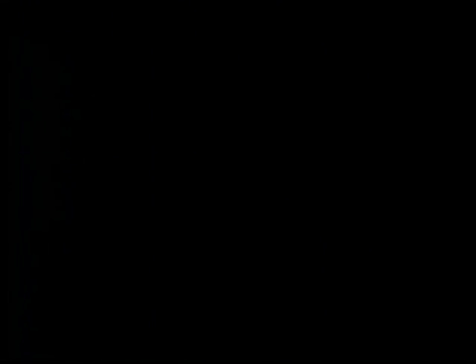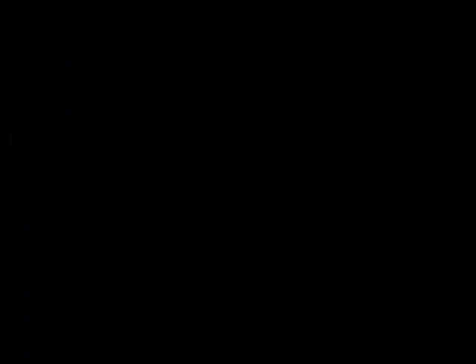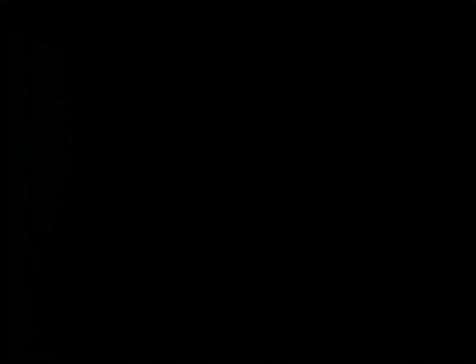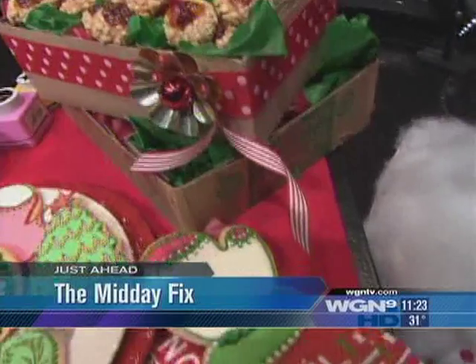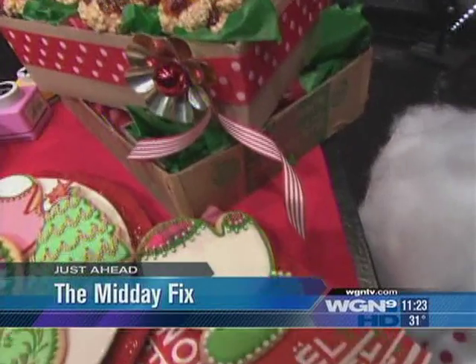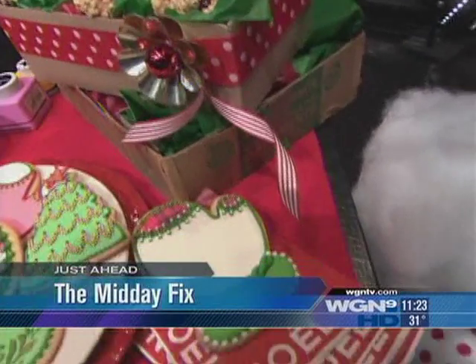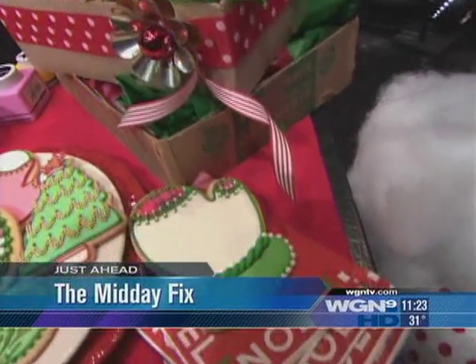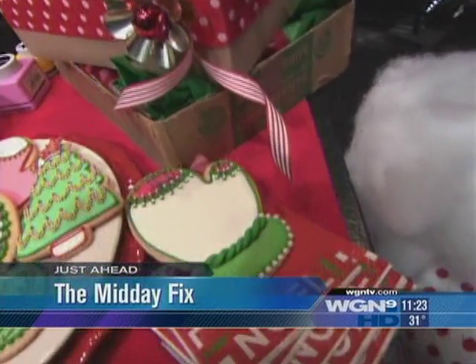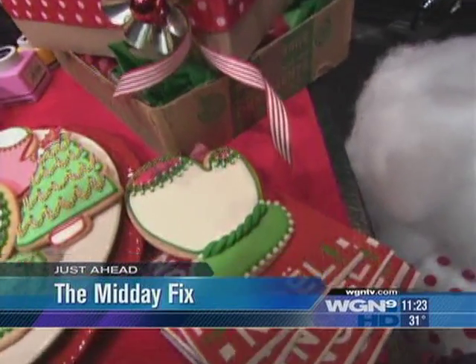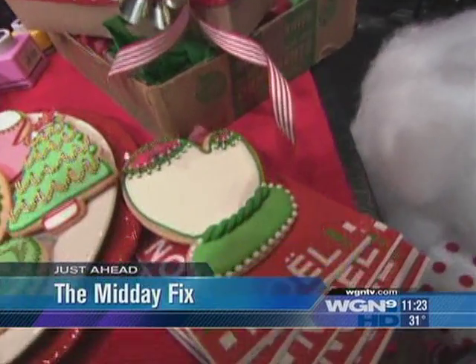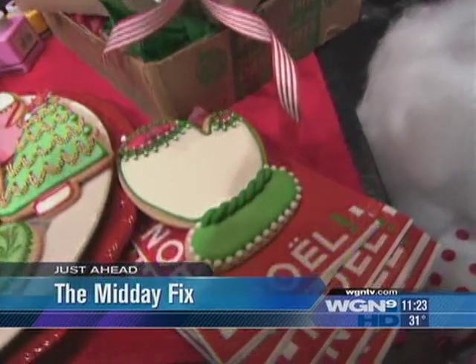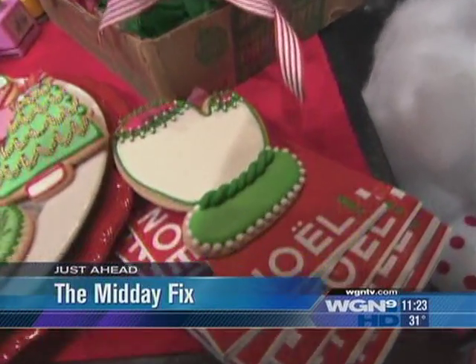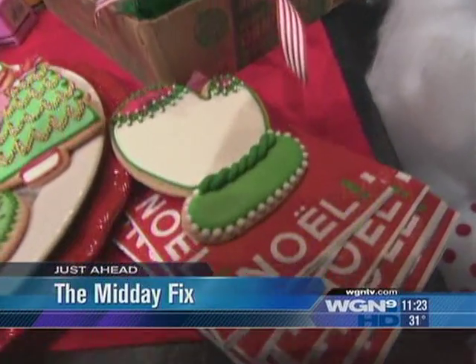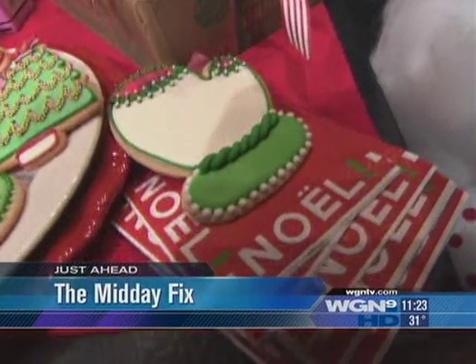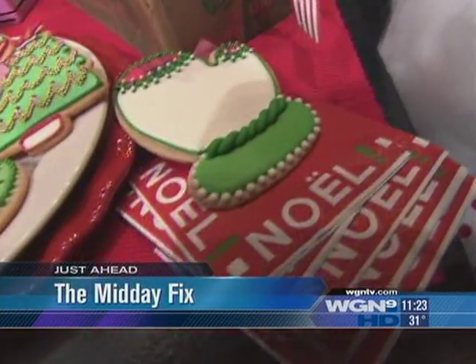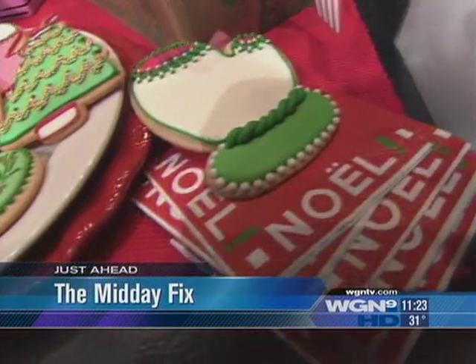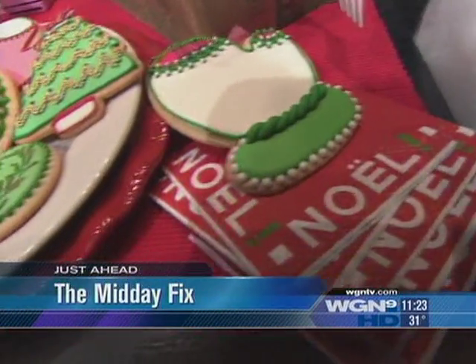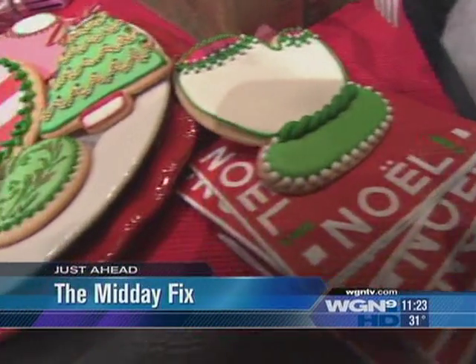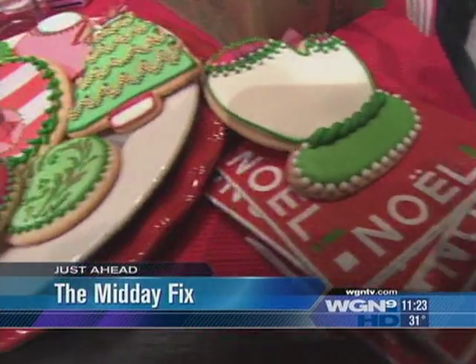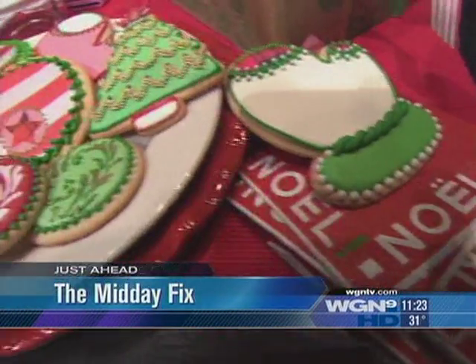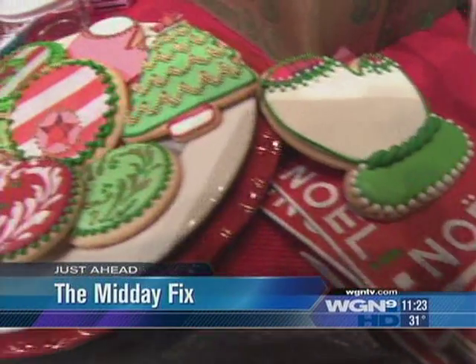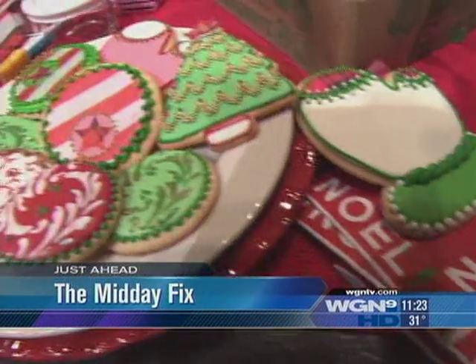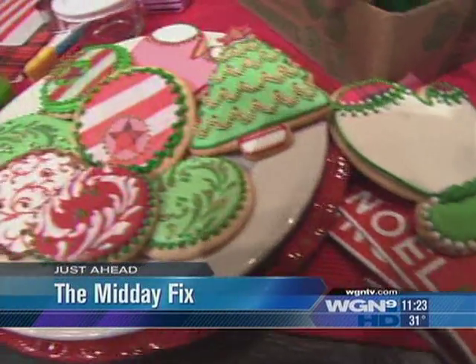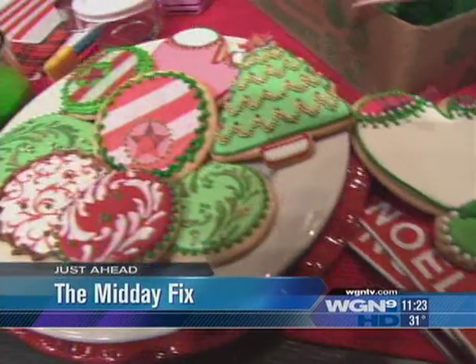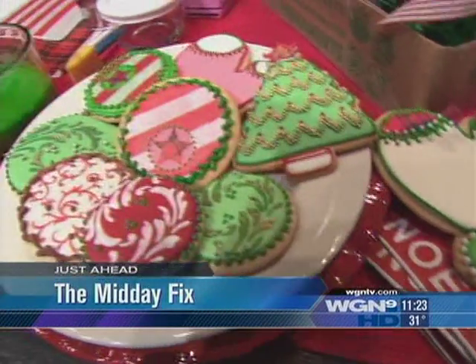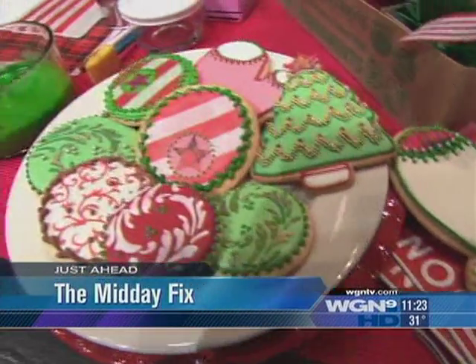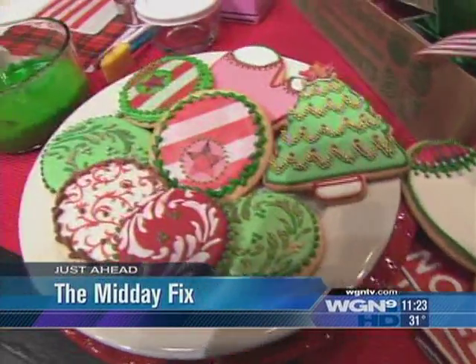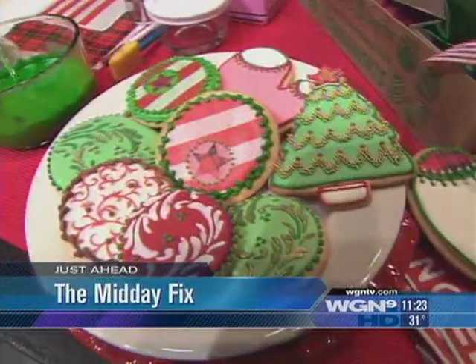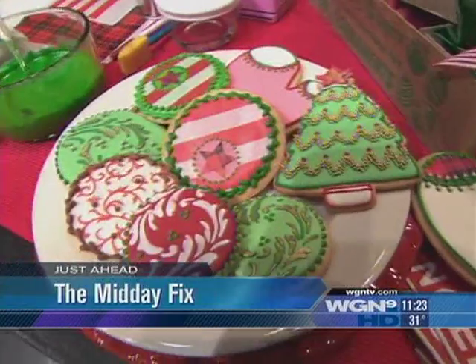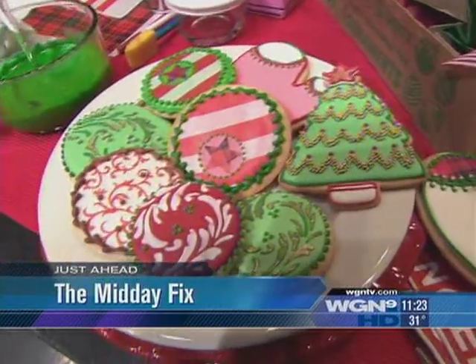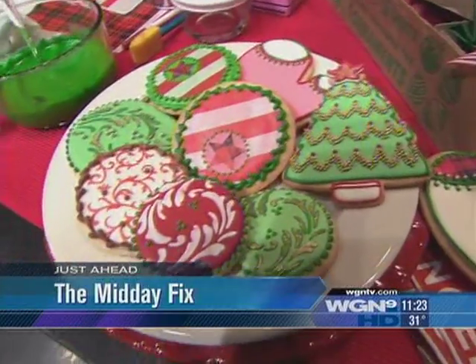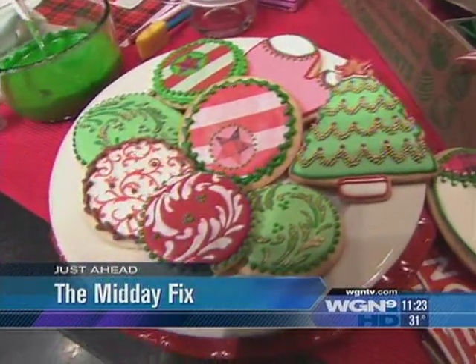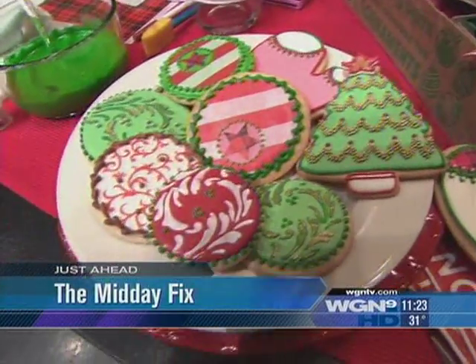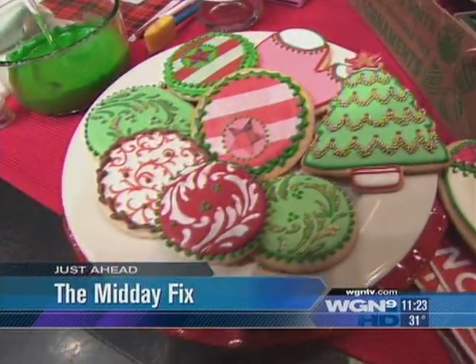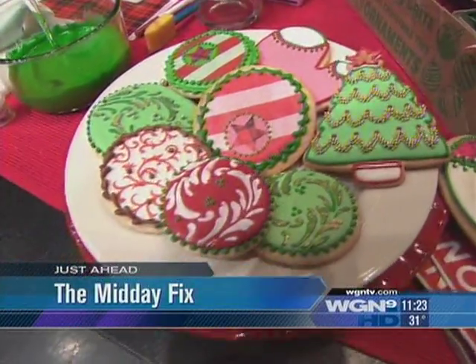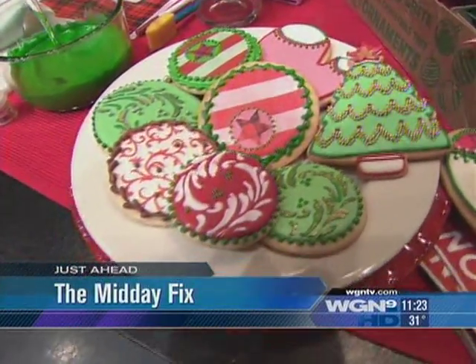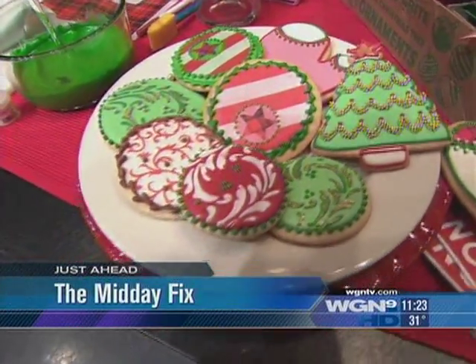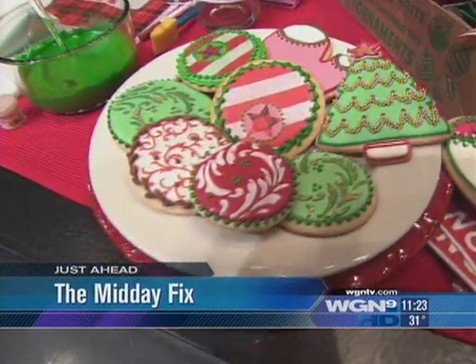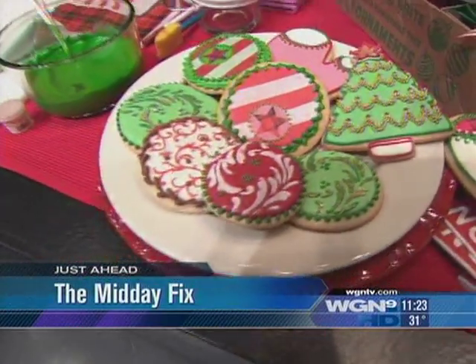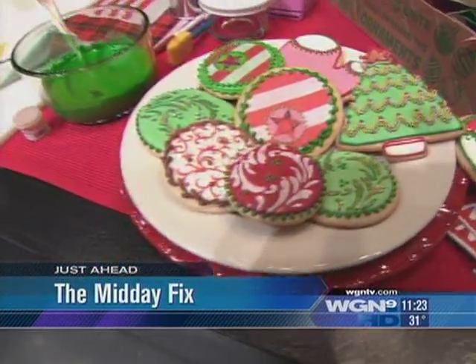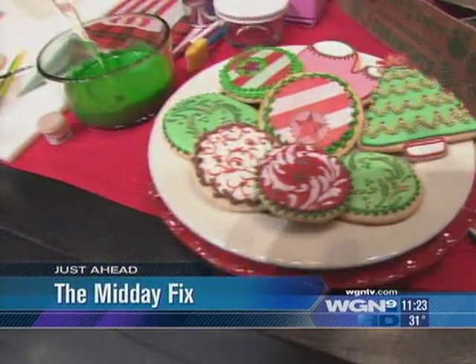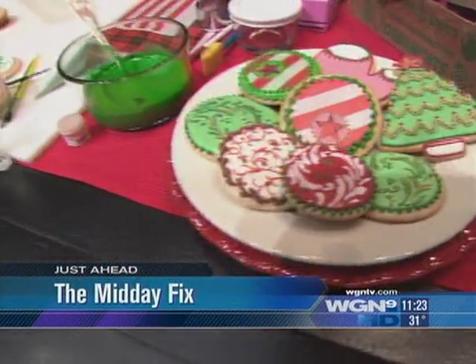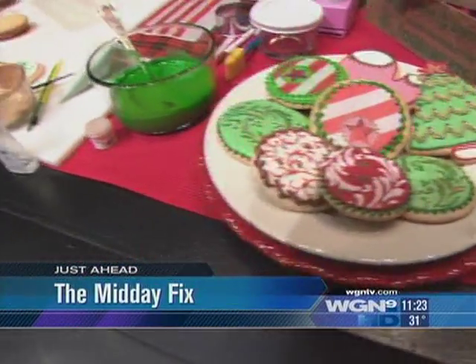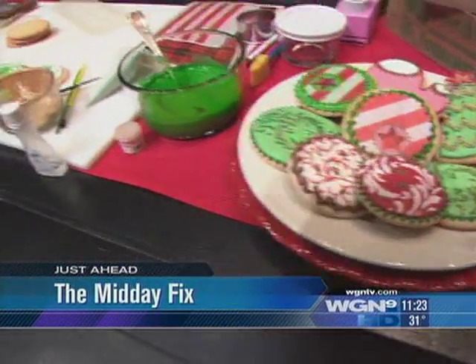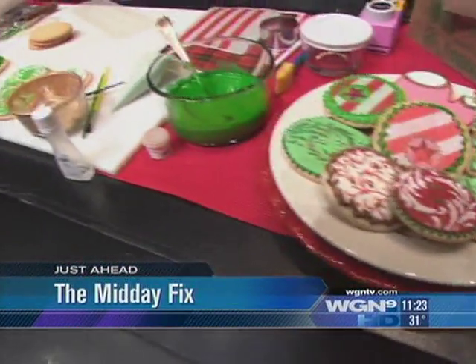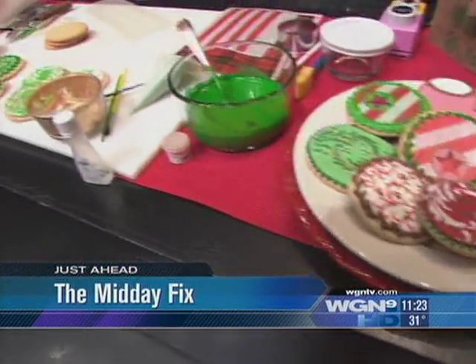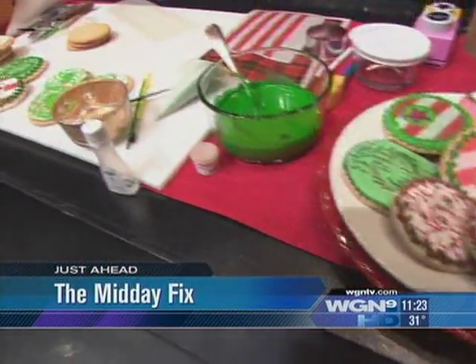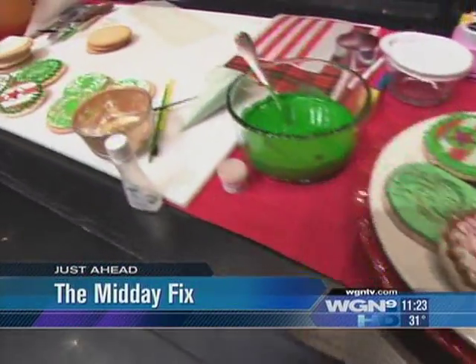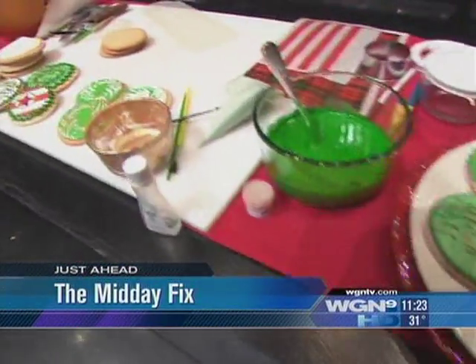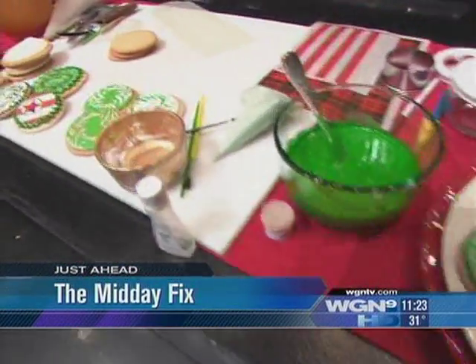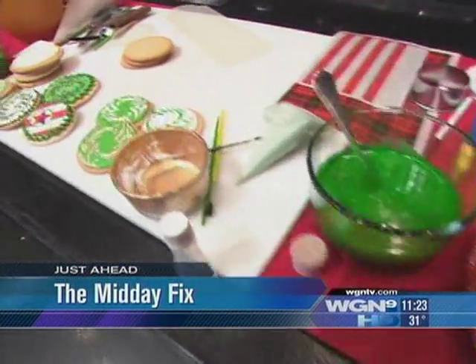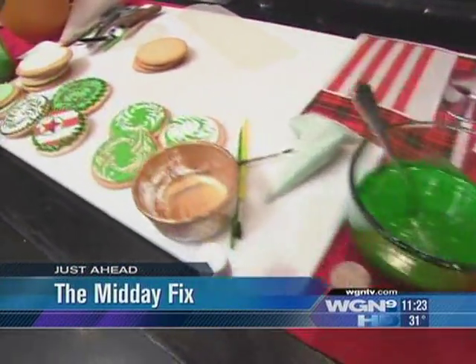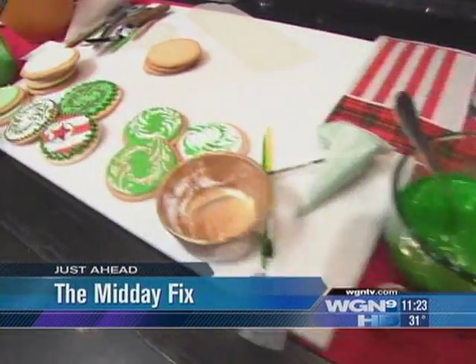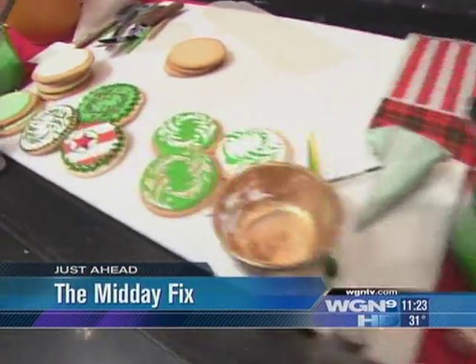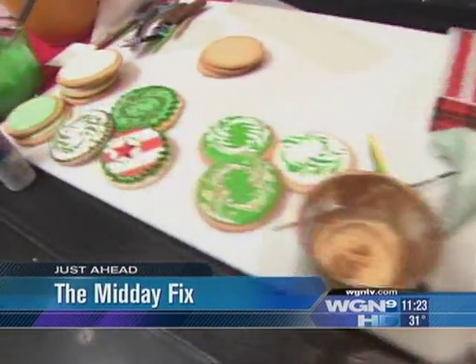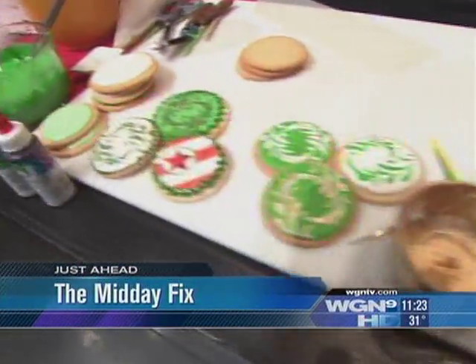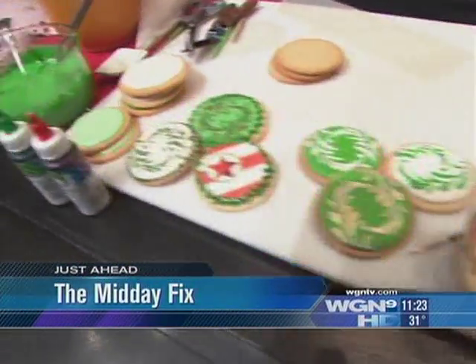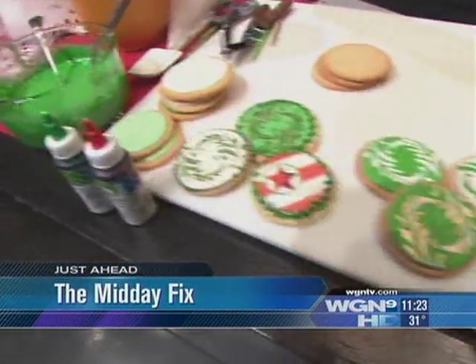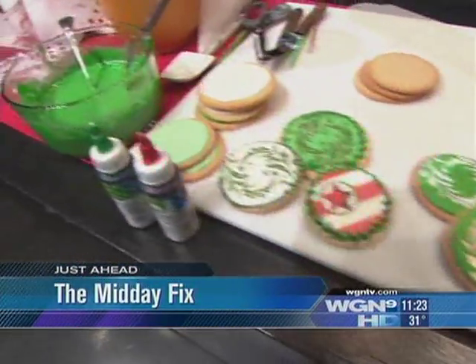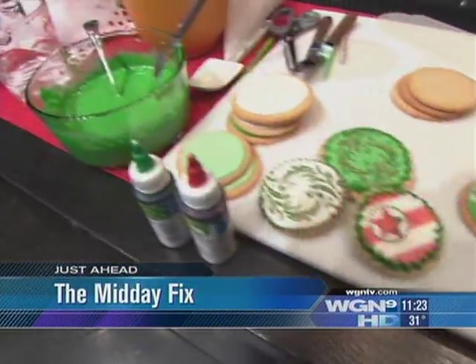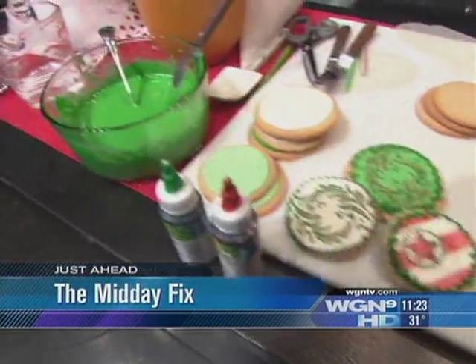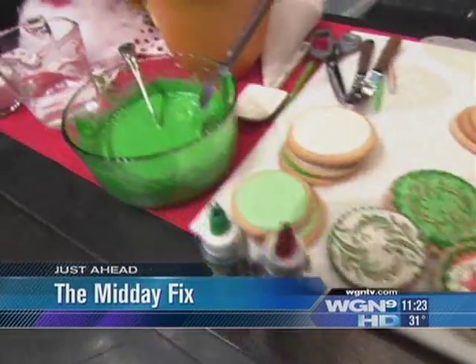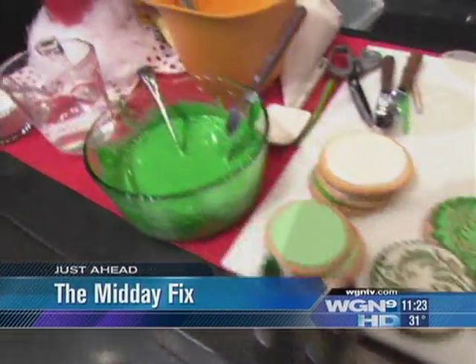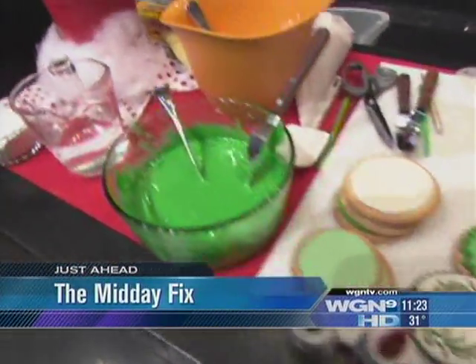Much more than just a plain sugar cookie, we're learning simple decorating techniques to make your cookies the sweet hit at a holiday party.